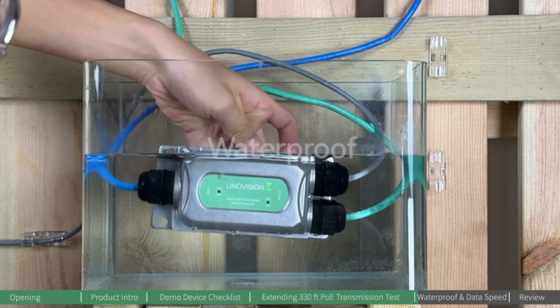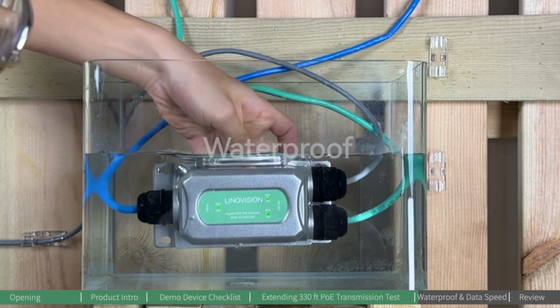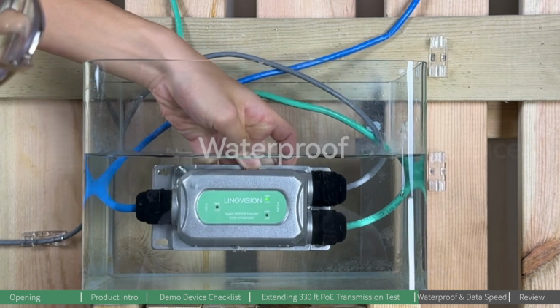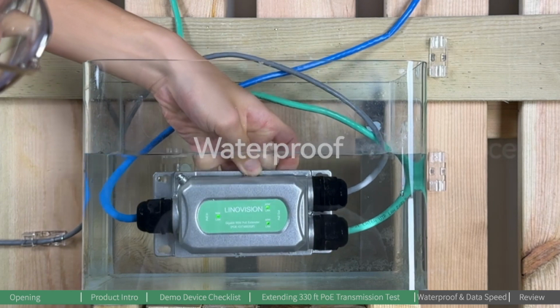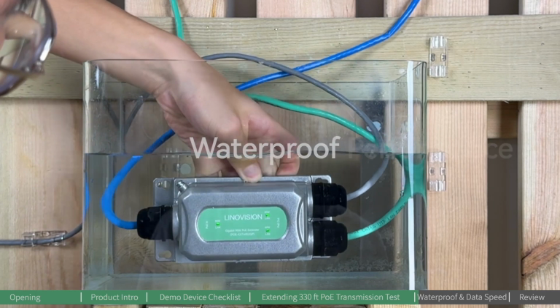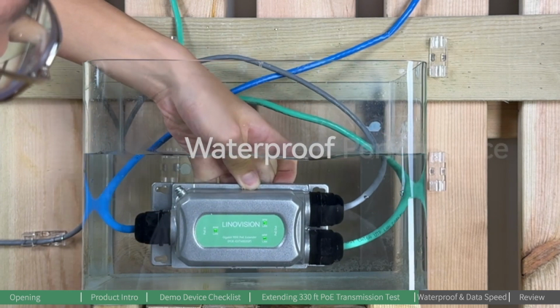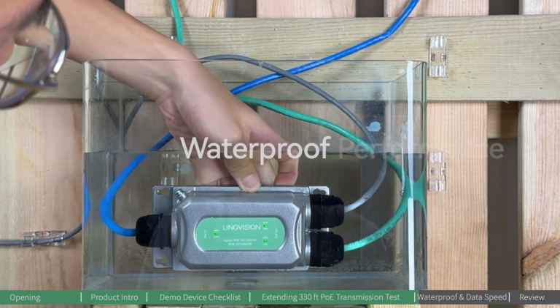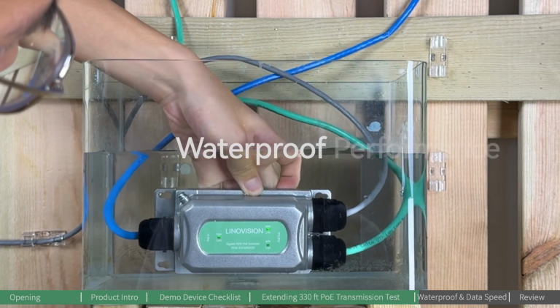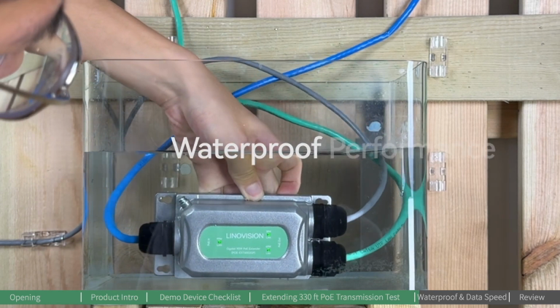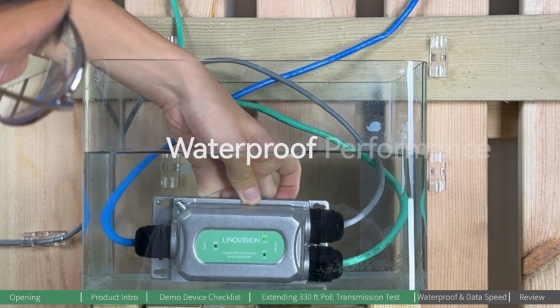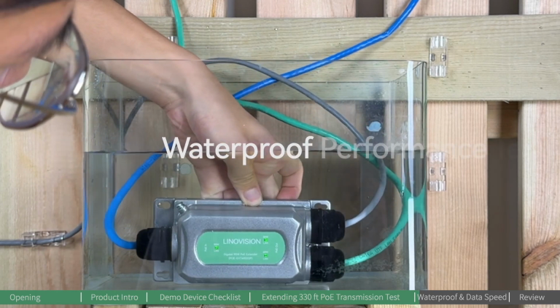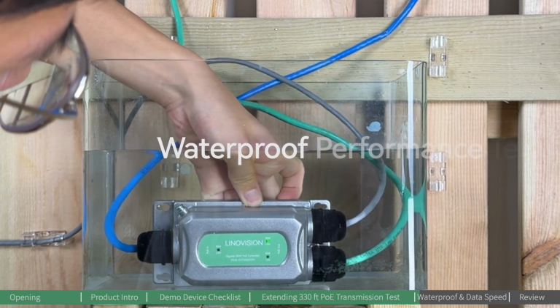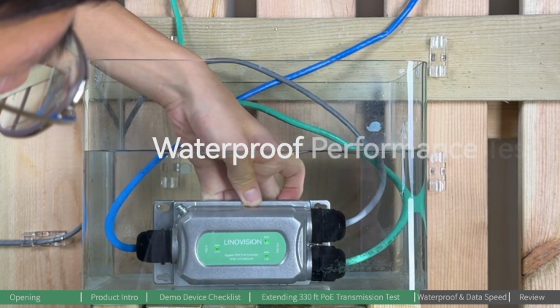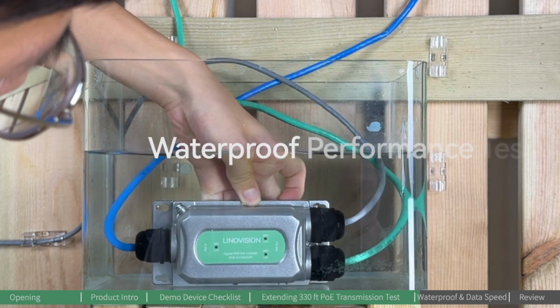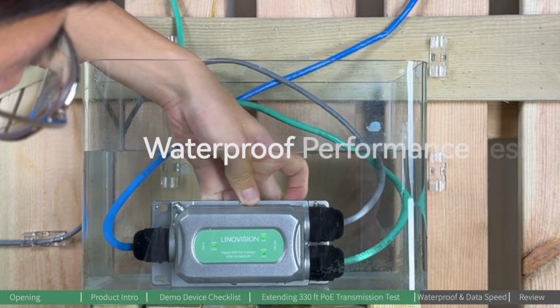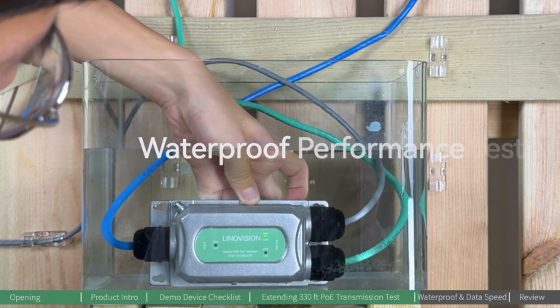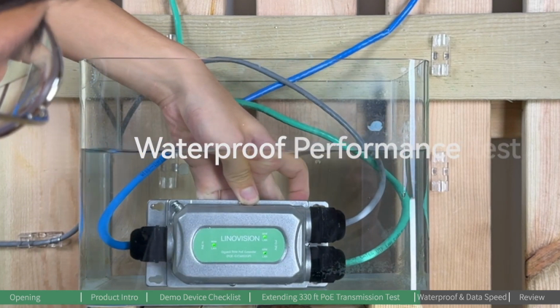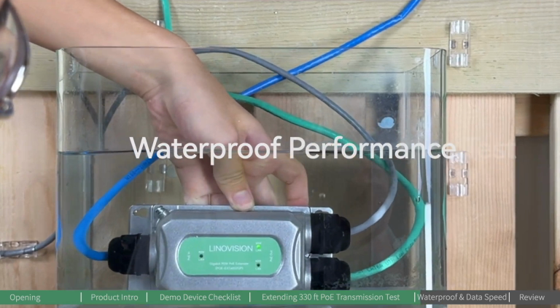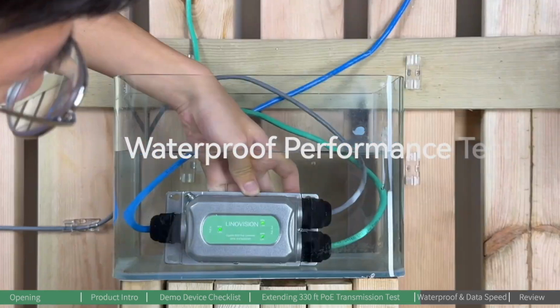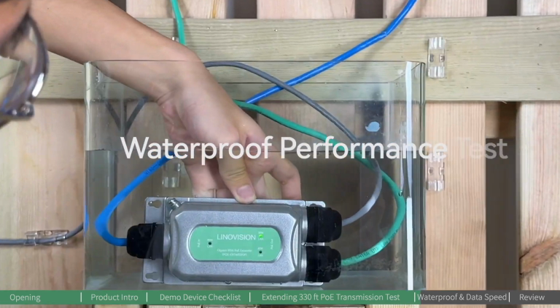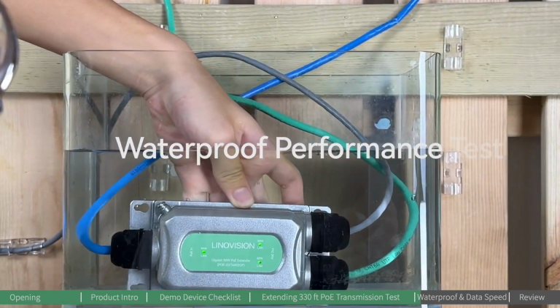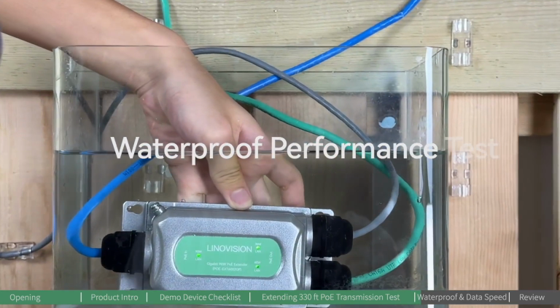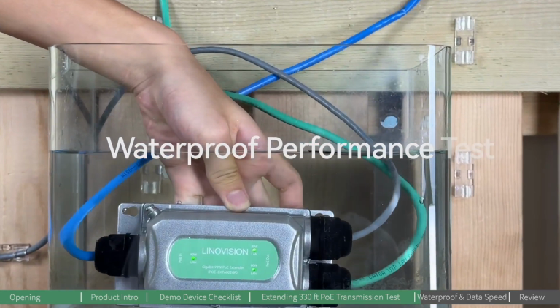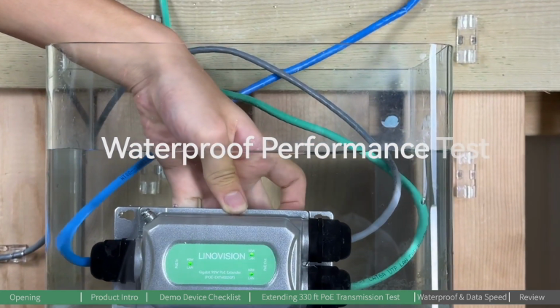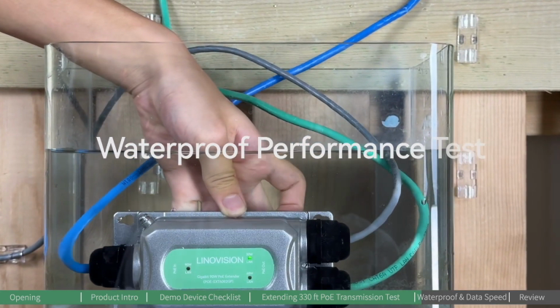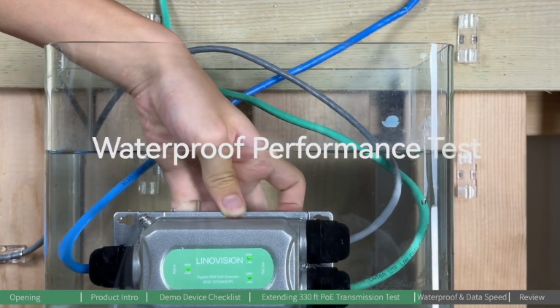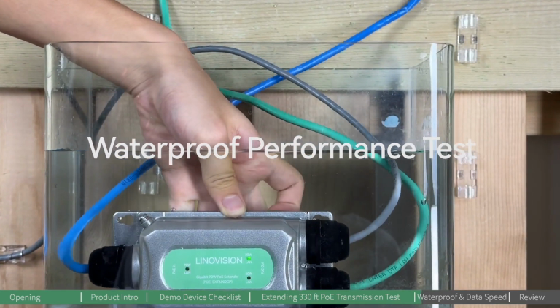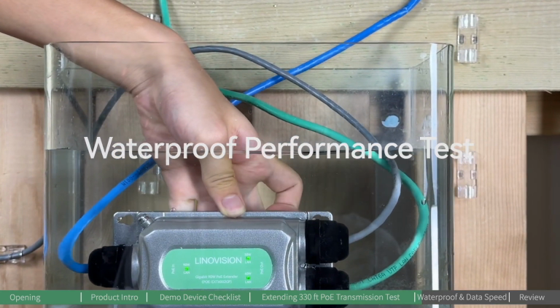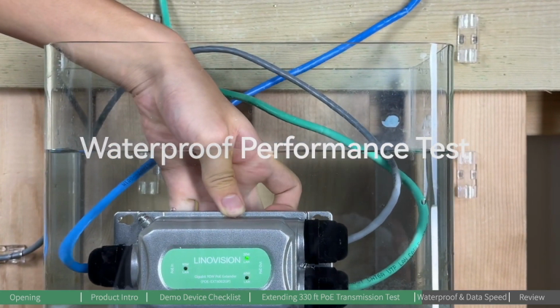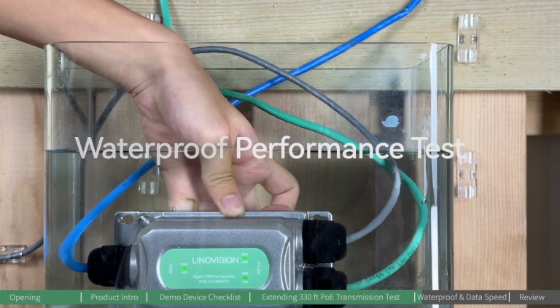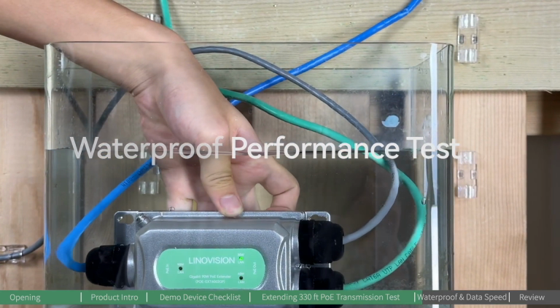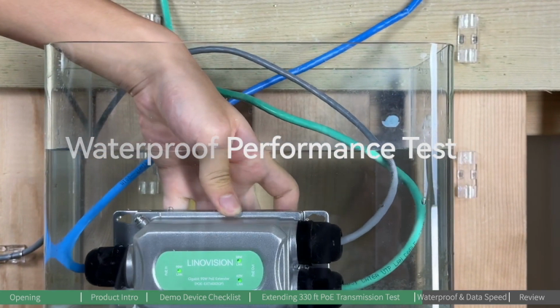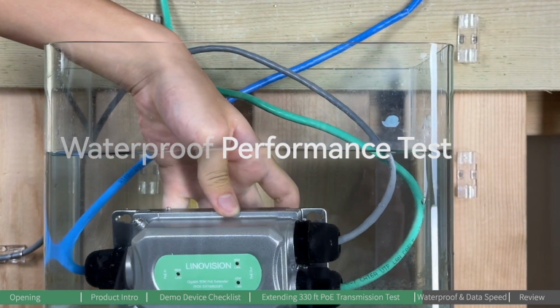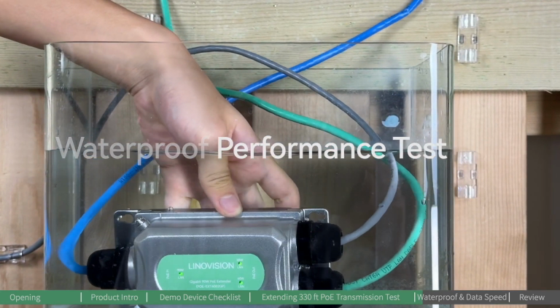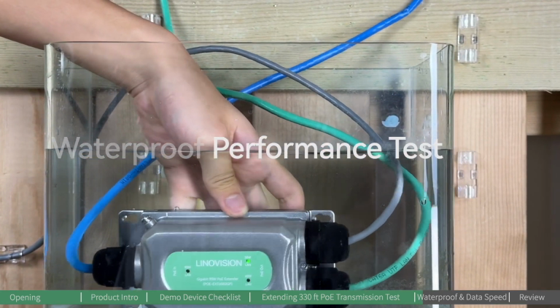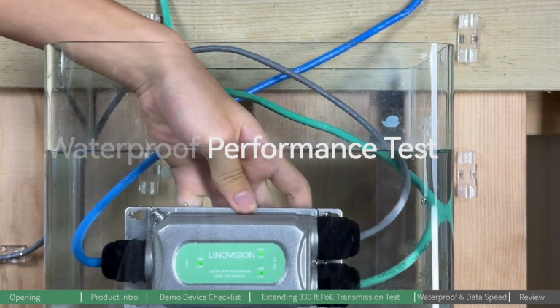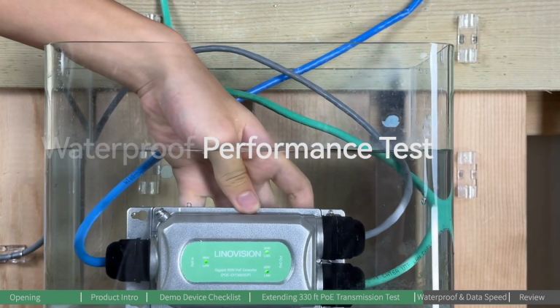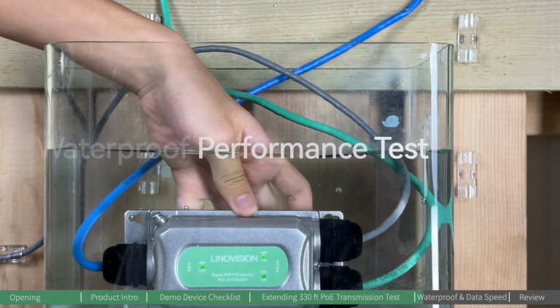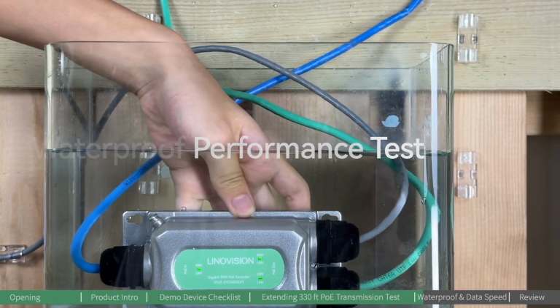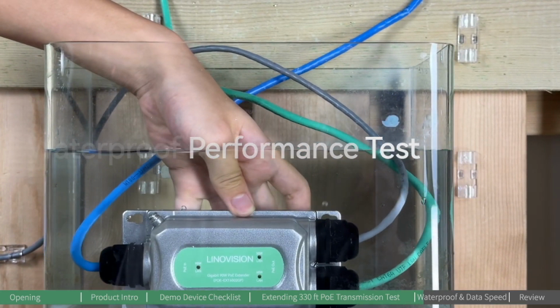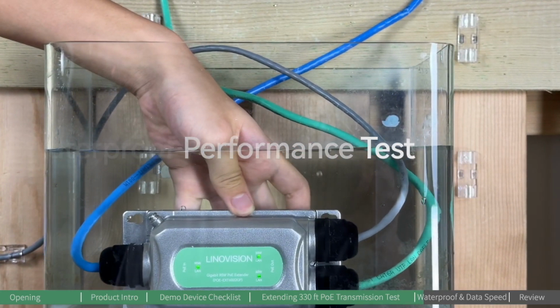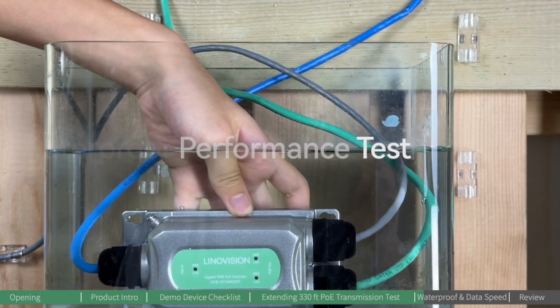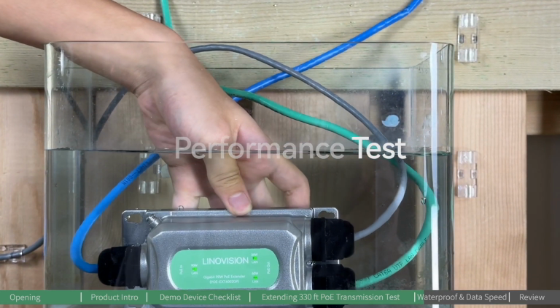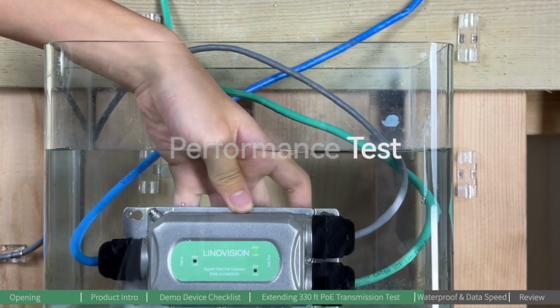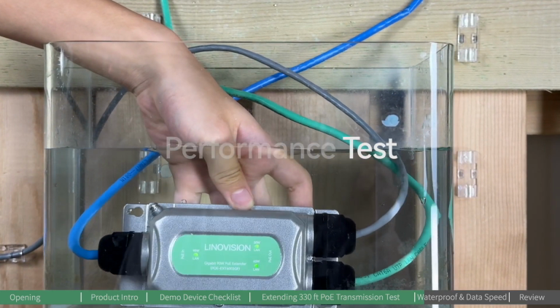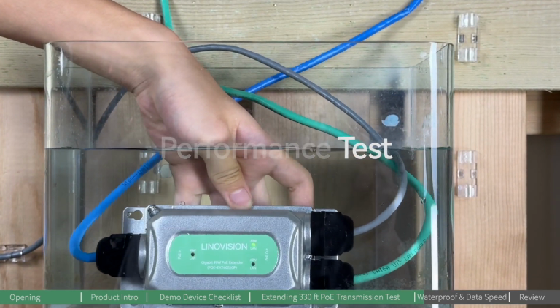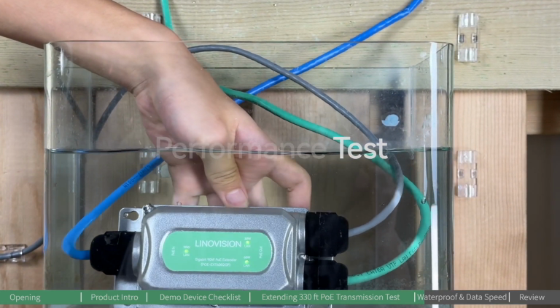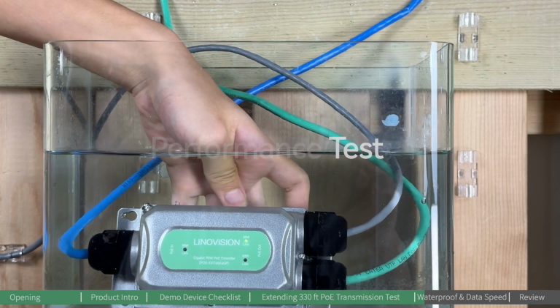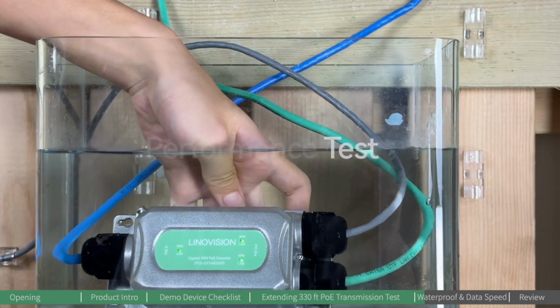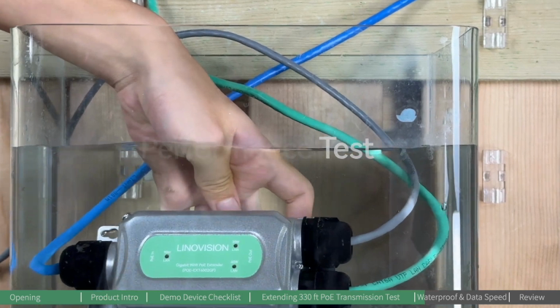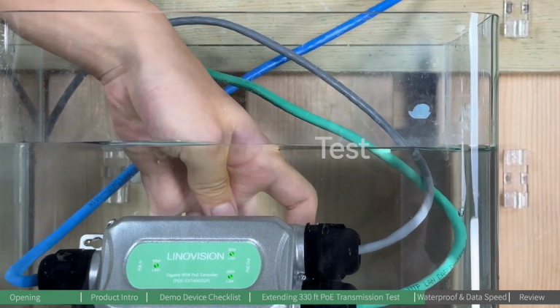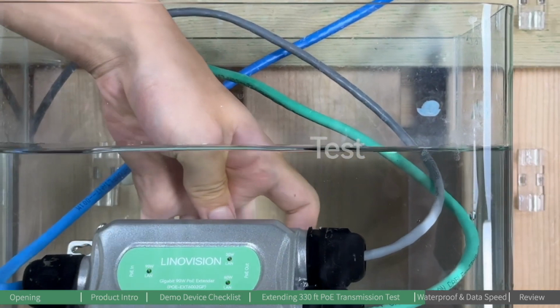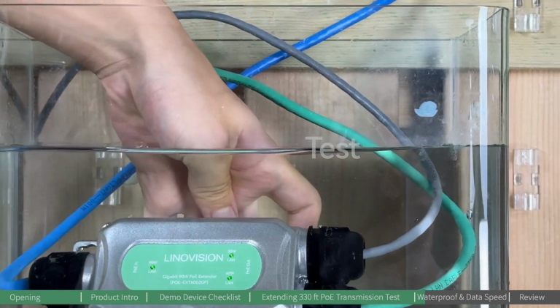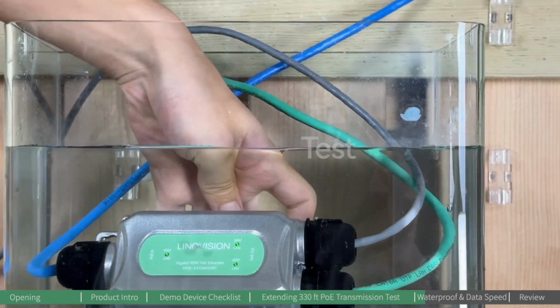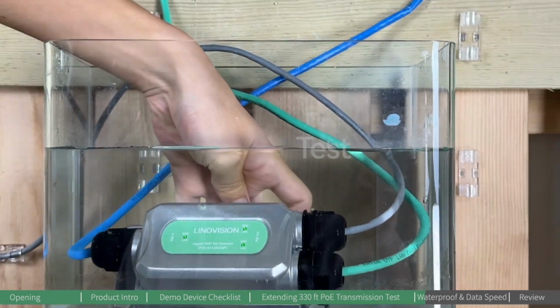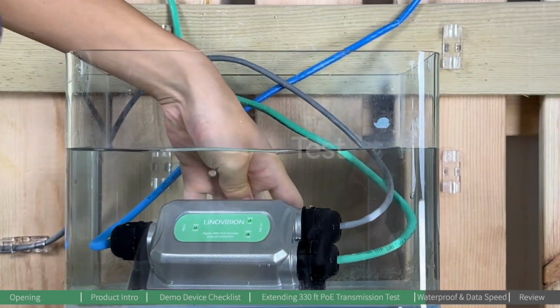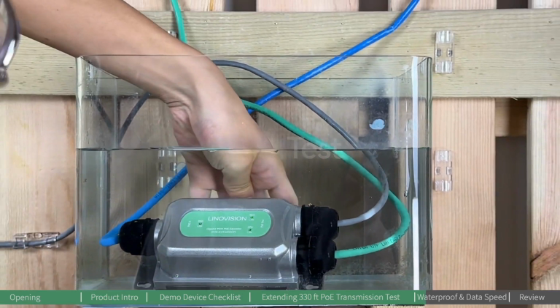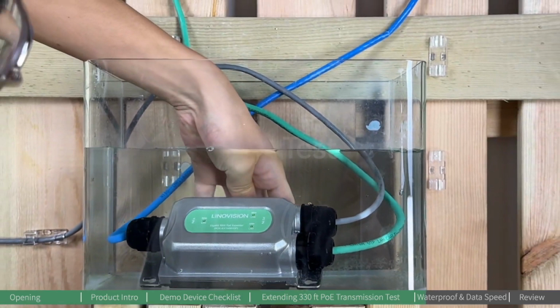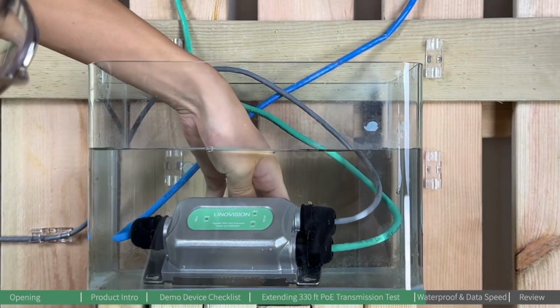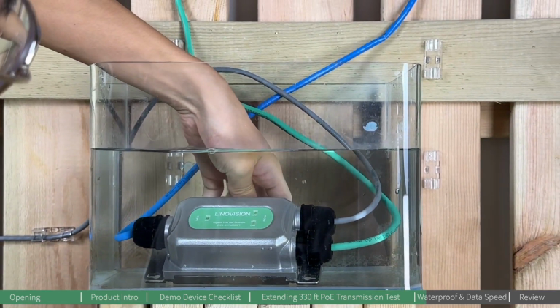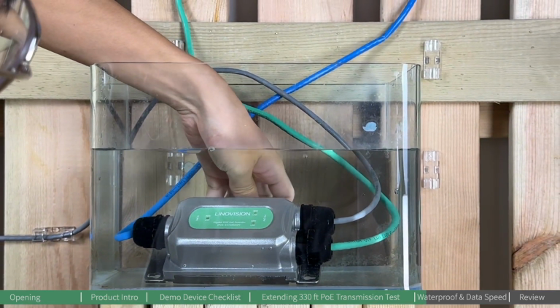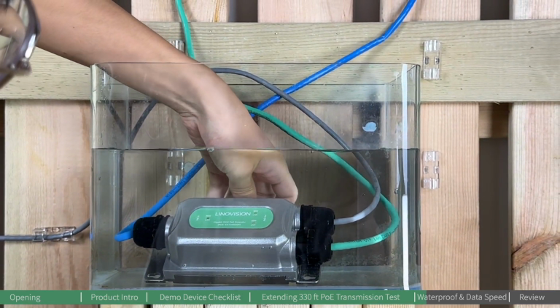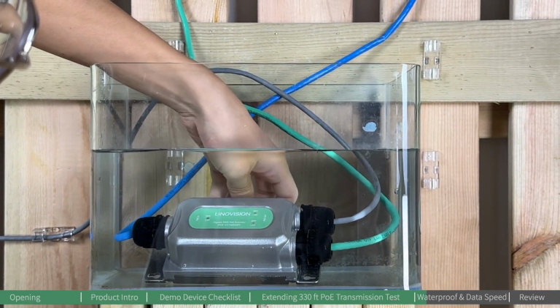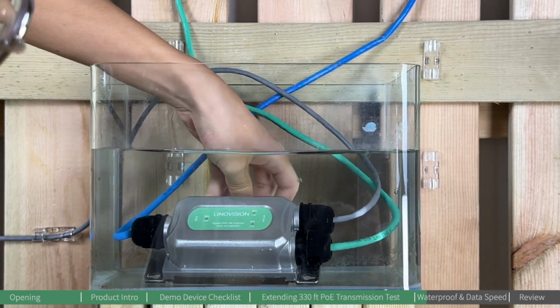For outdoor deployment, waterproofing is quite an important factor for the PoE extender. Let's go with an extreme test today — we're going to put this PoE extender in a fish tank filled with water. Let's go!